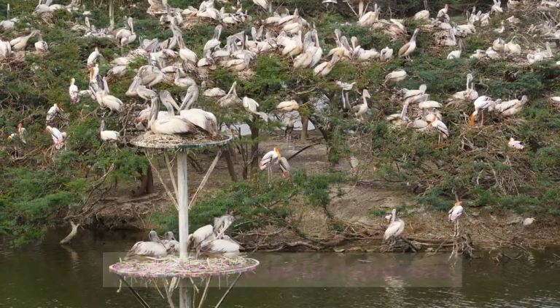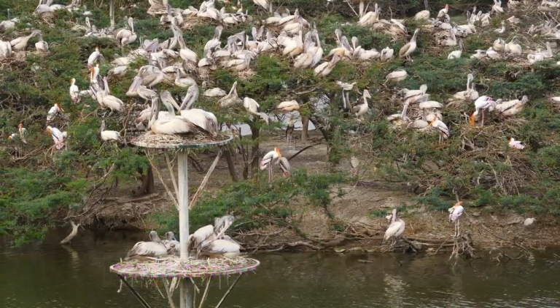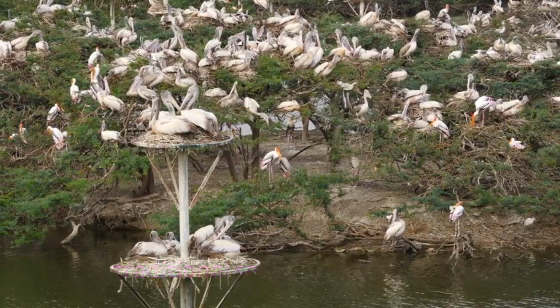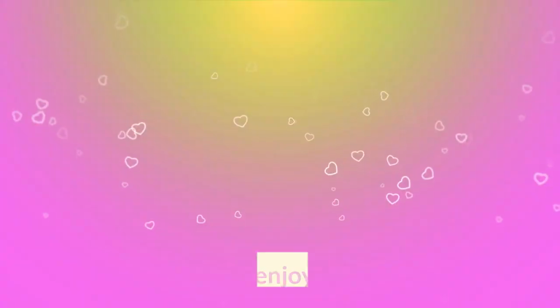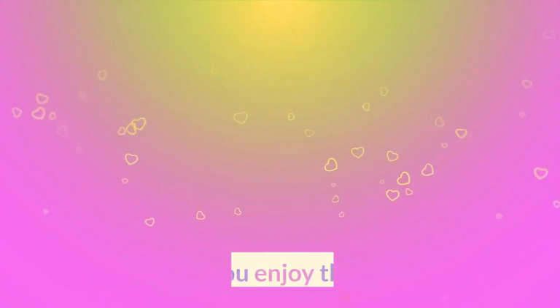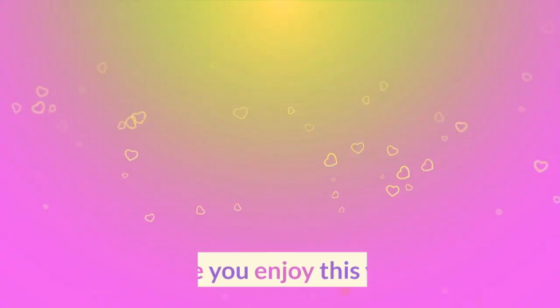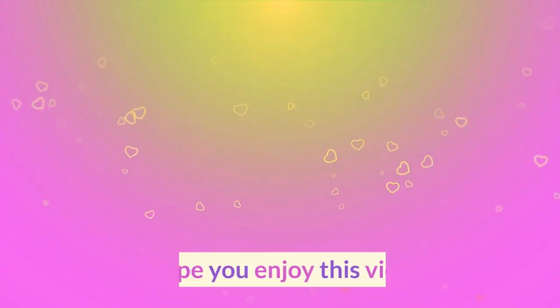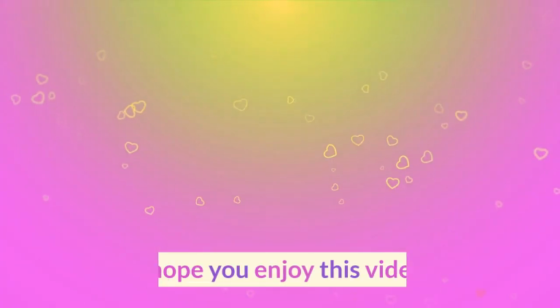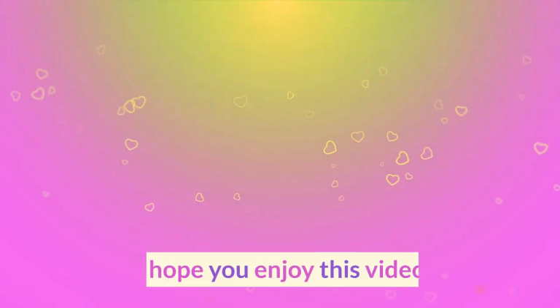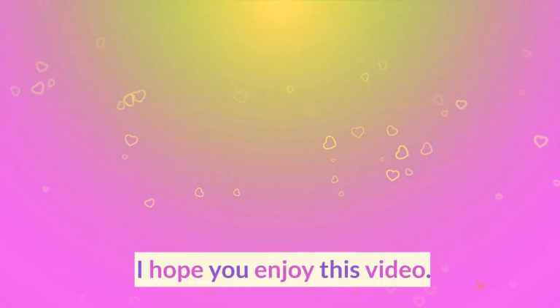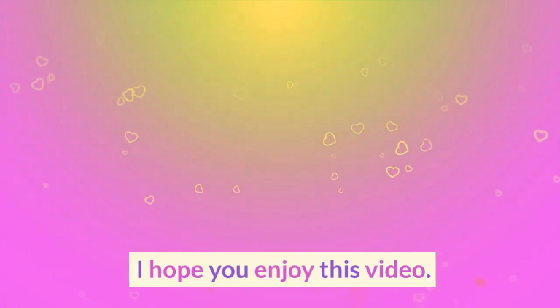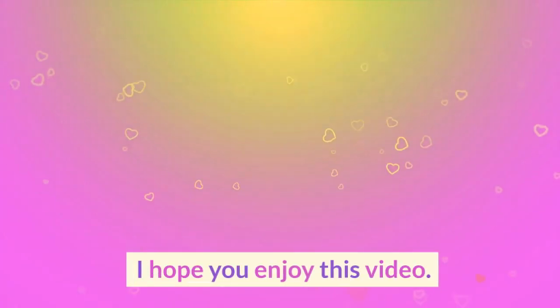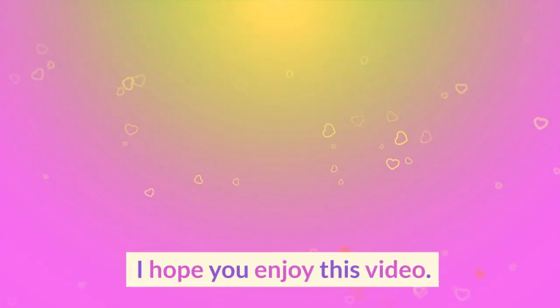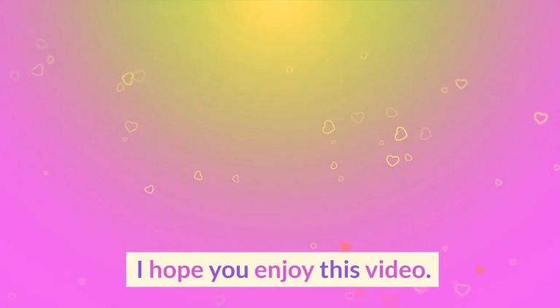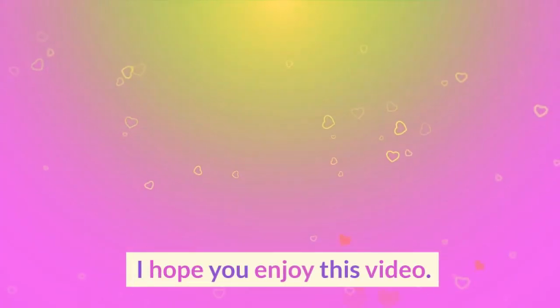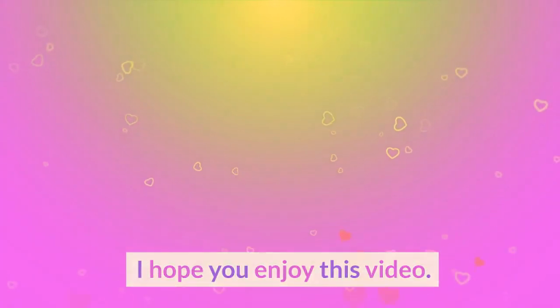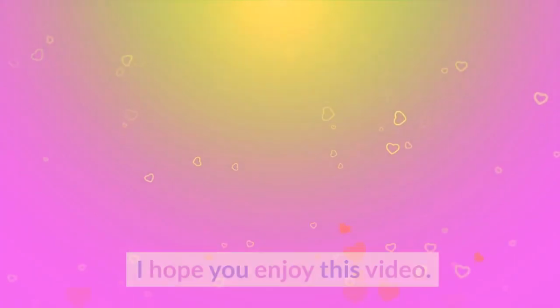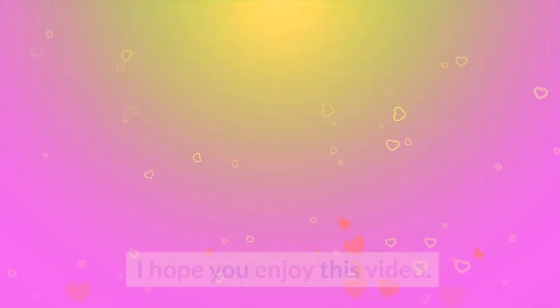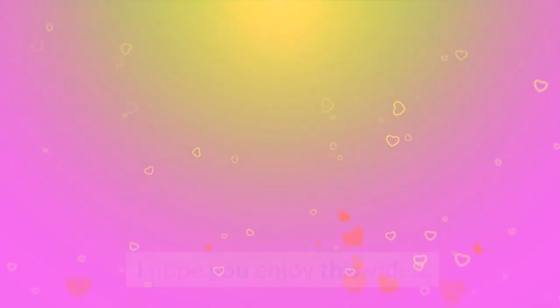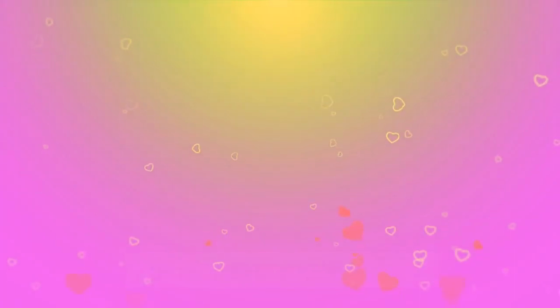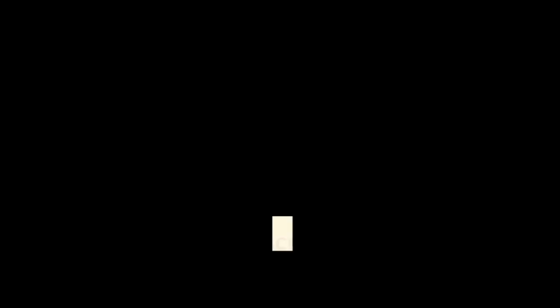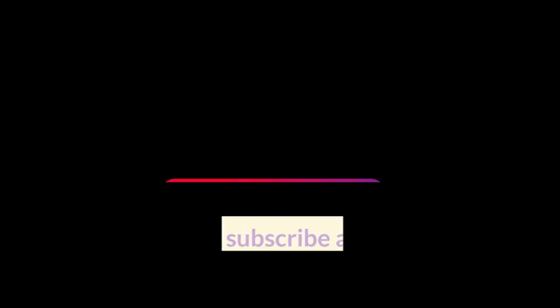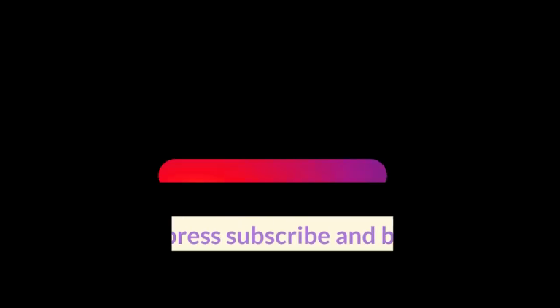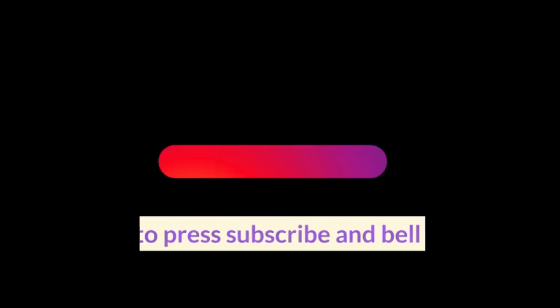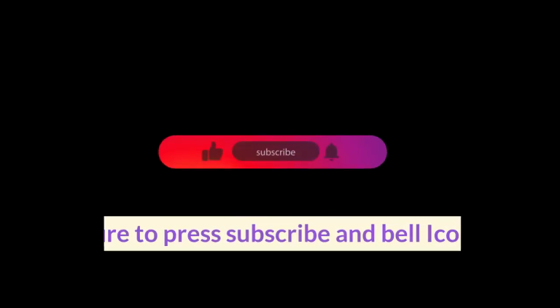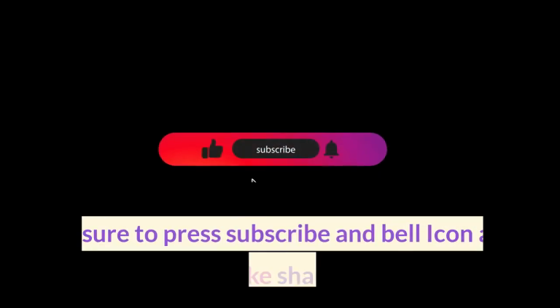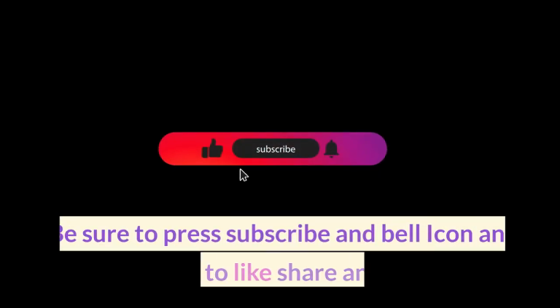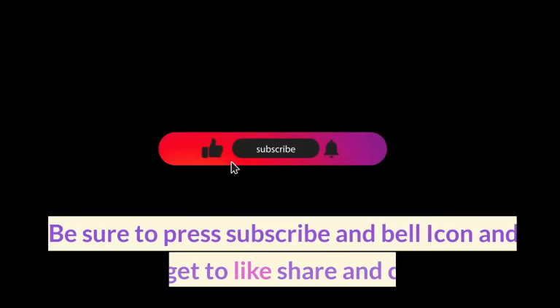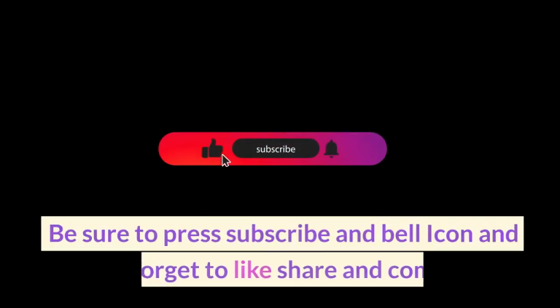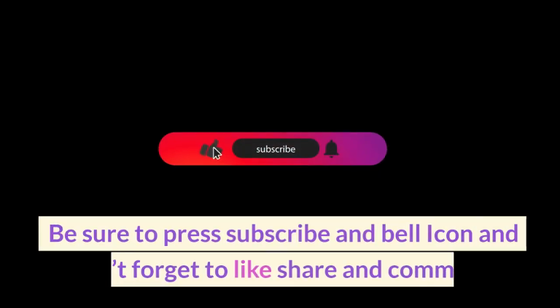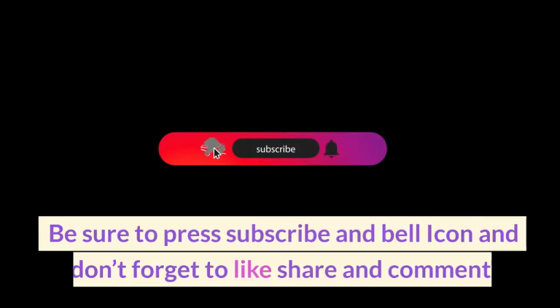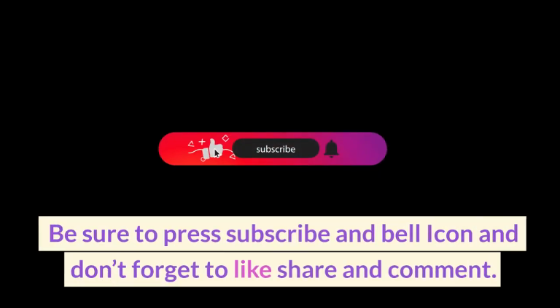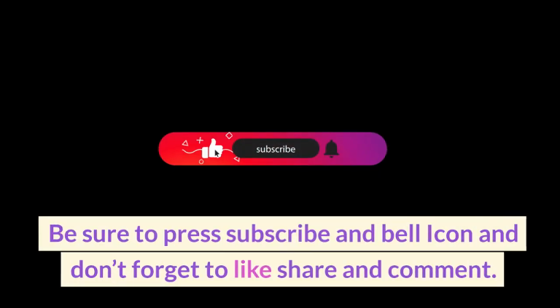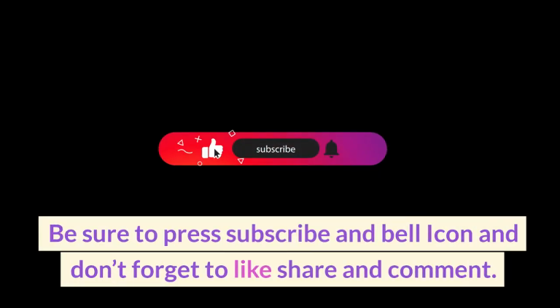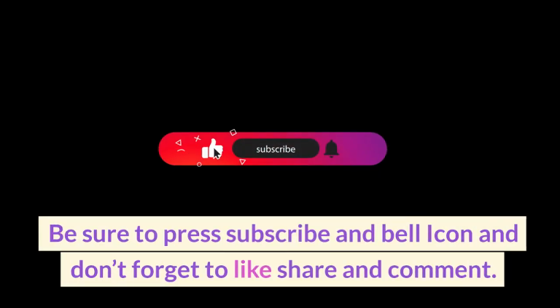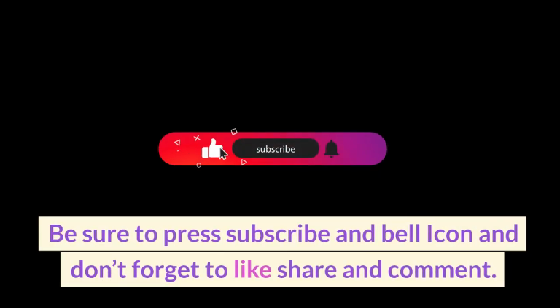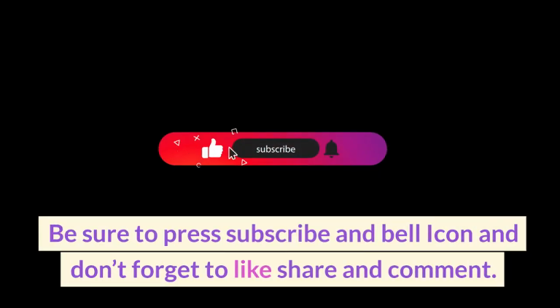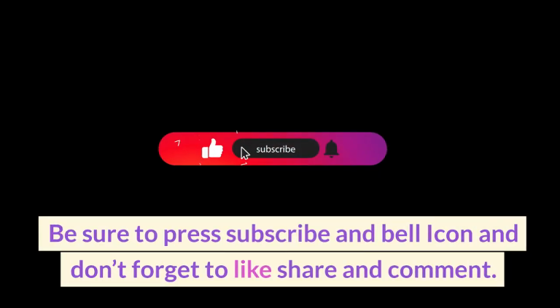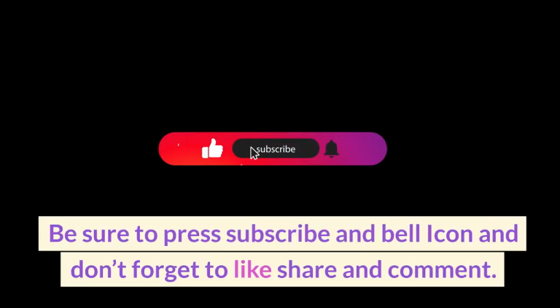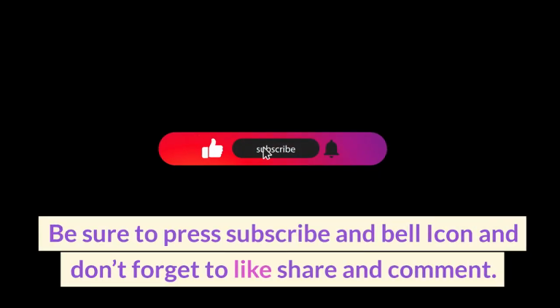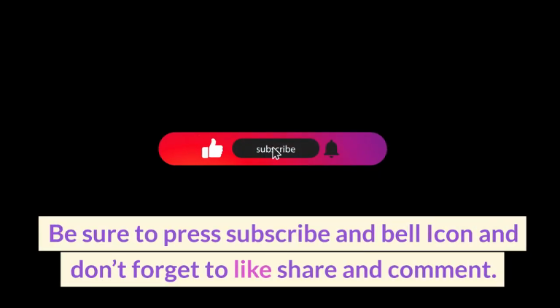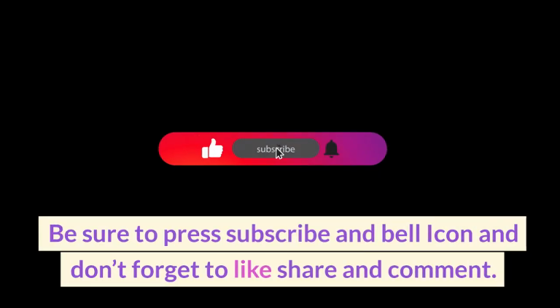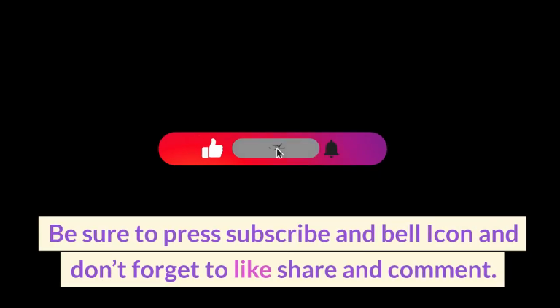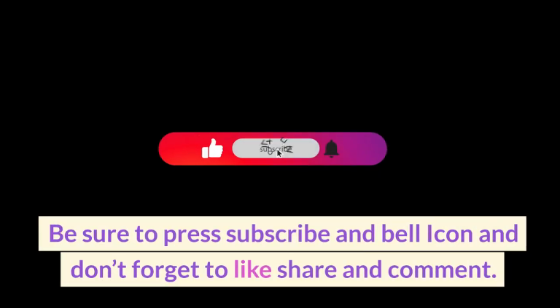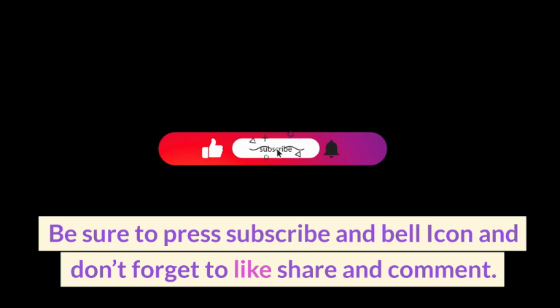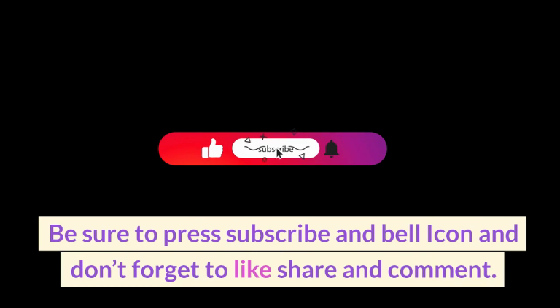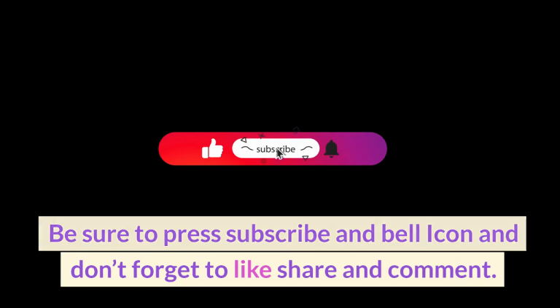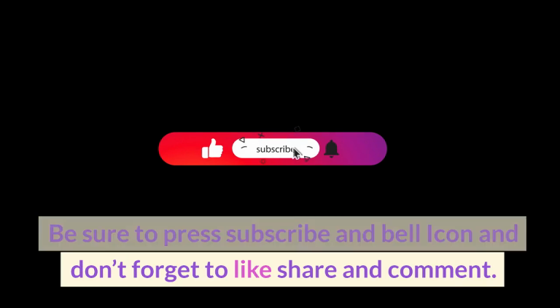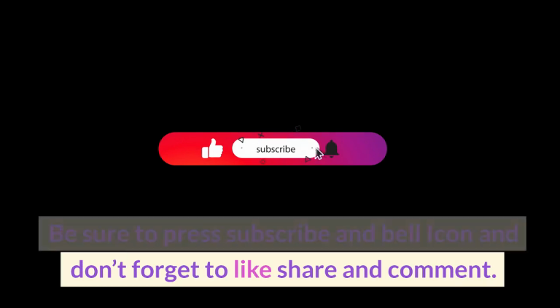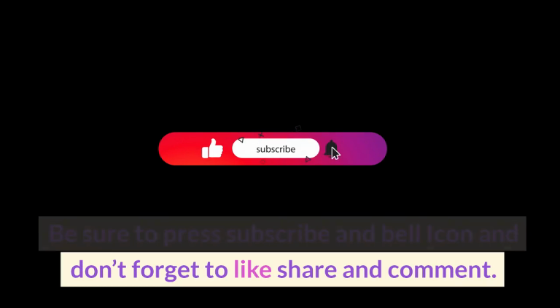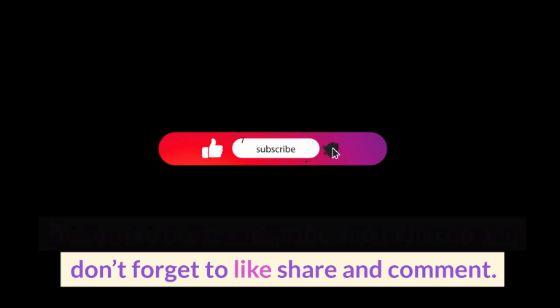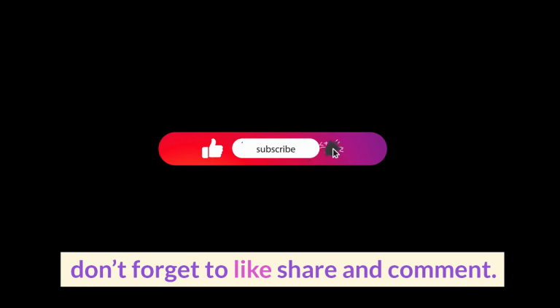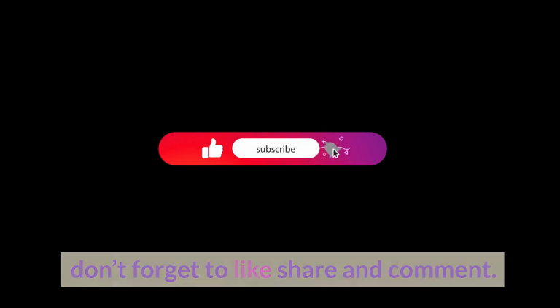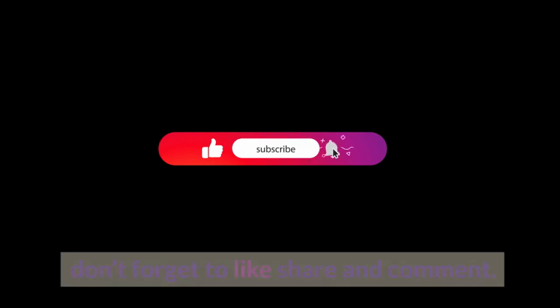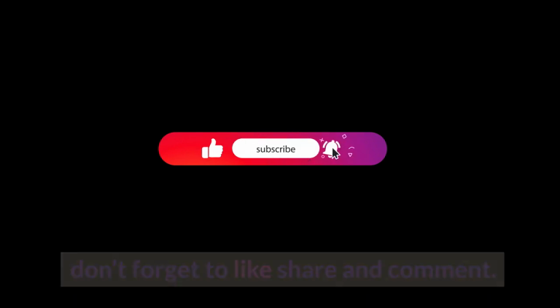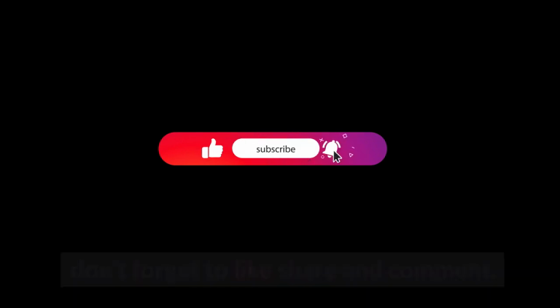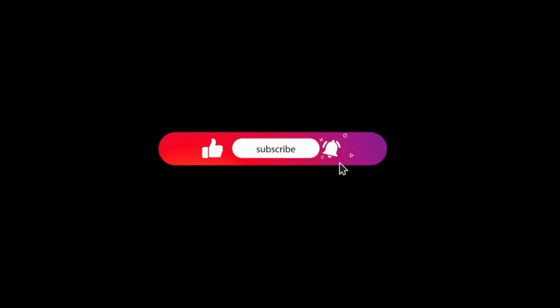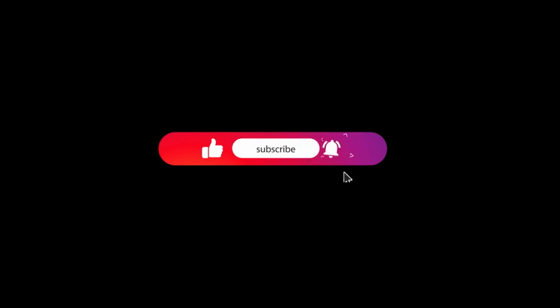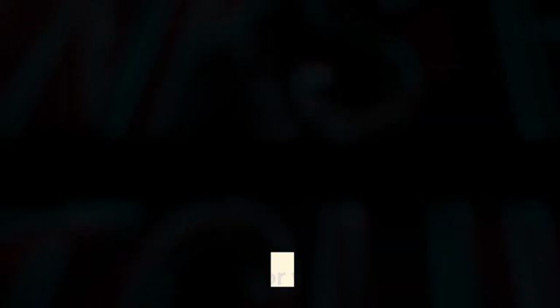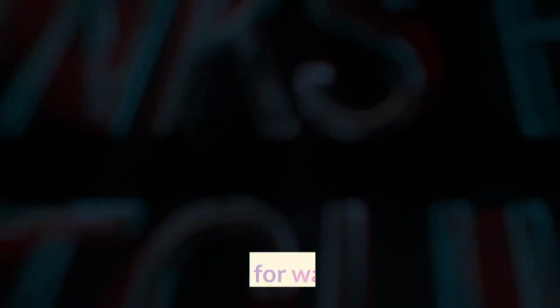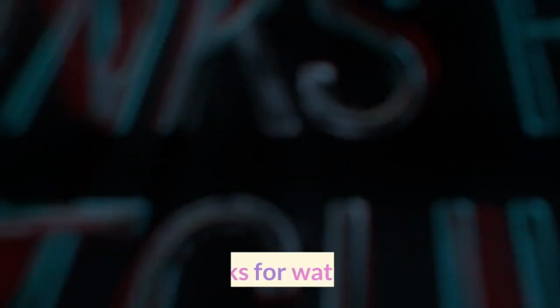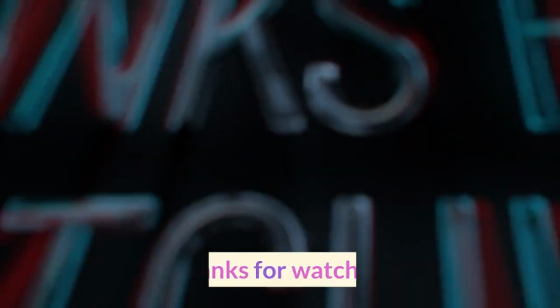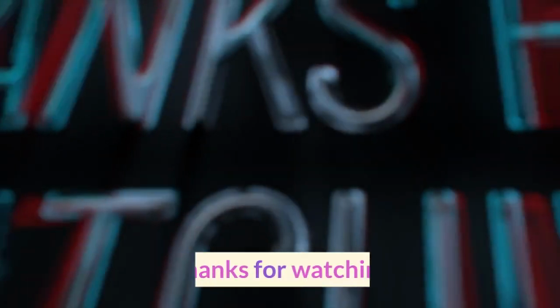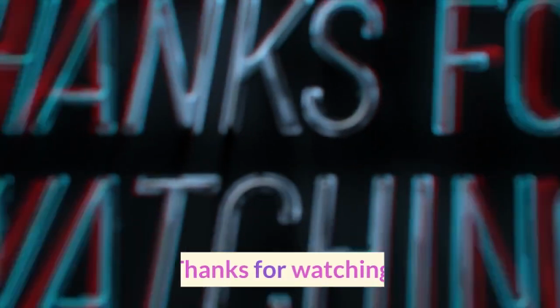I hope you enjoy this video. Be sure to press subscribe and the bell icon, and don't forget to like, share, and comment. Thanks for watching.